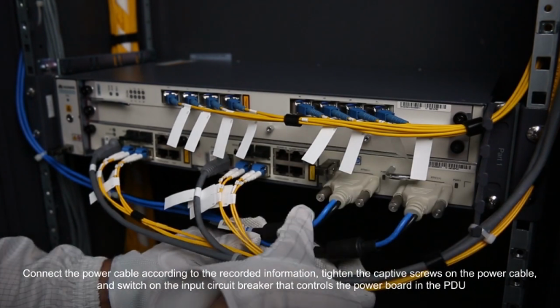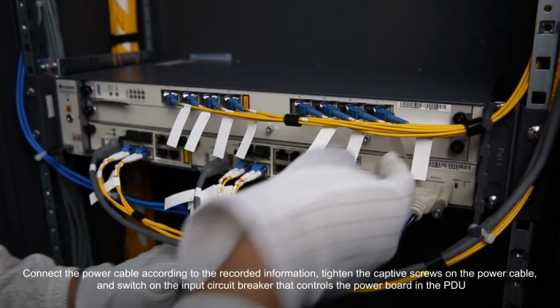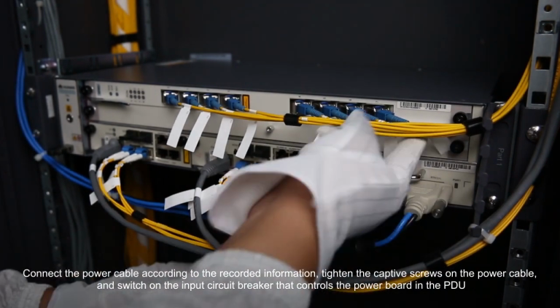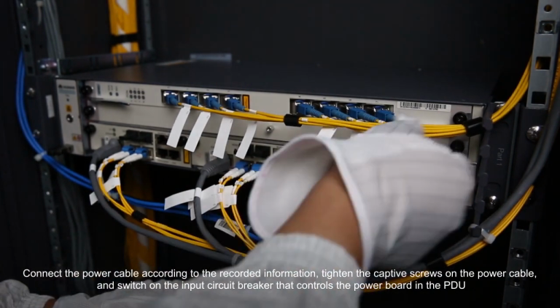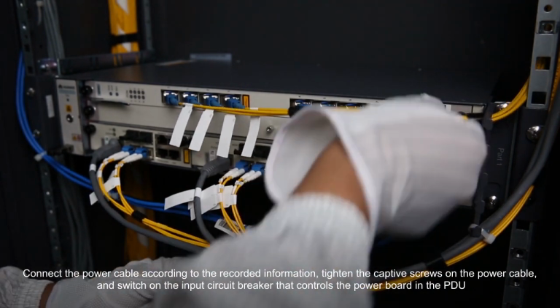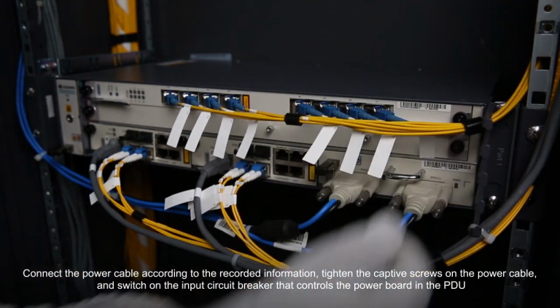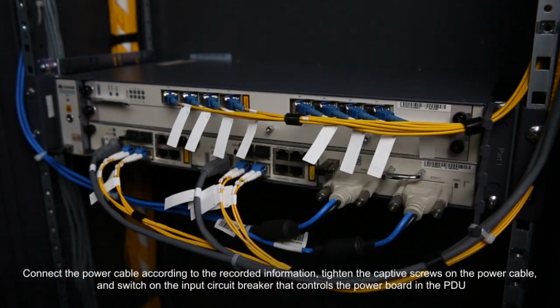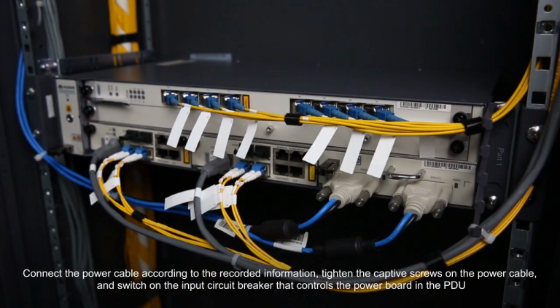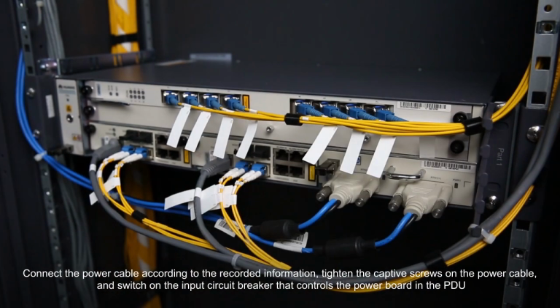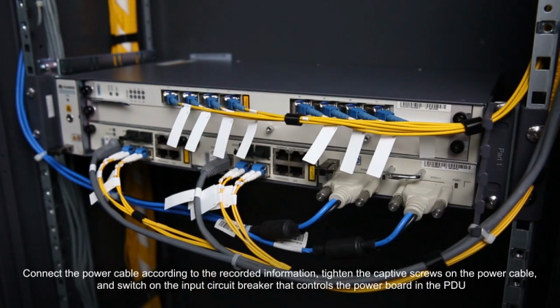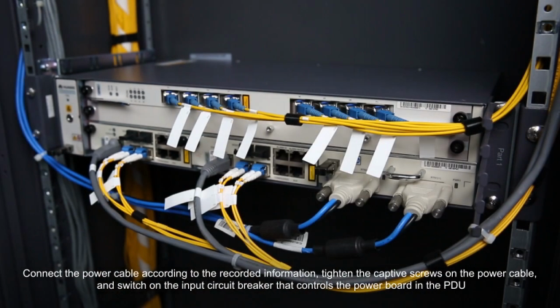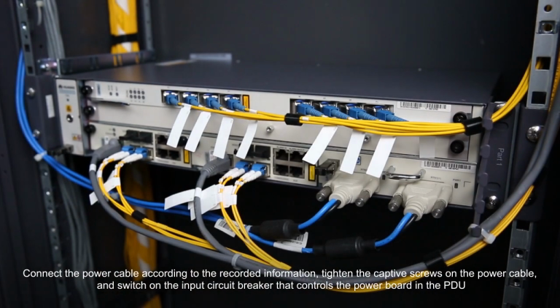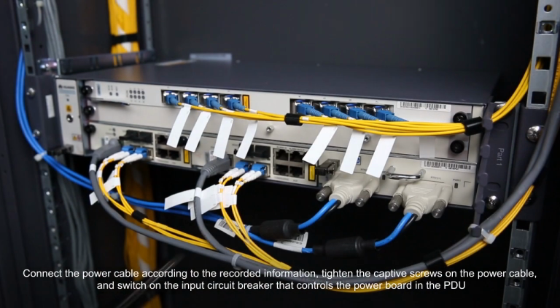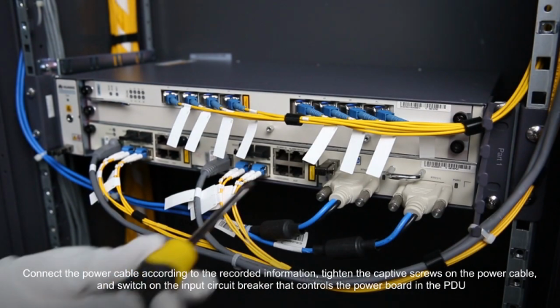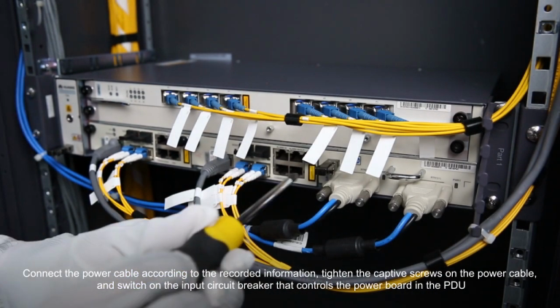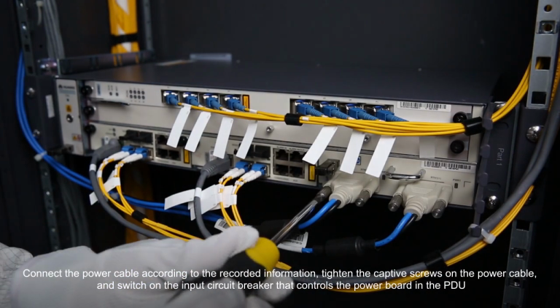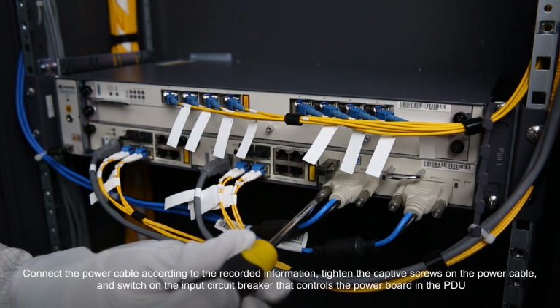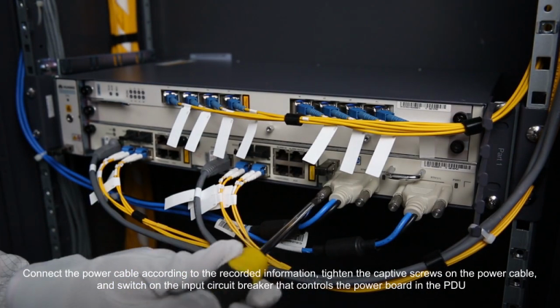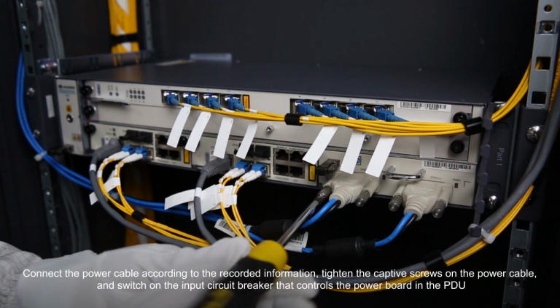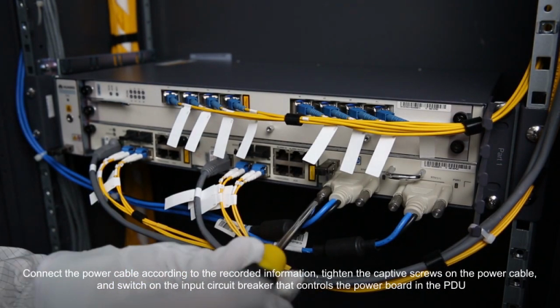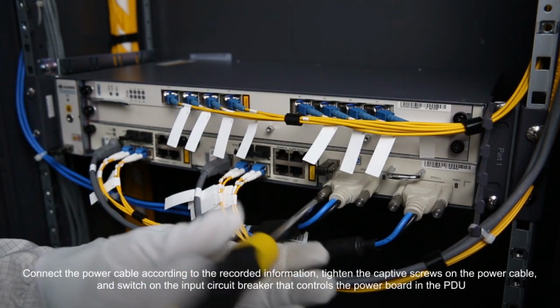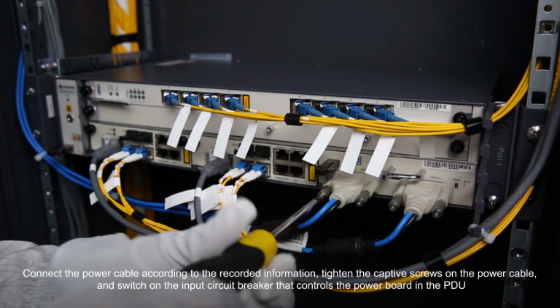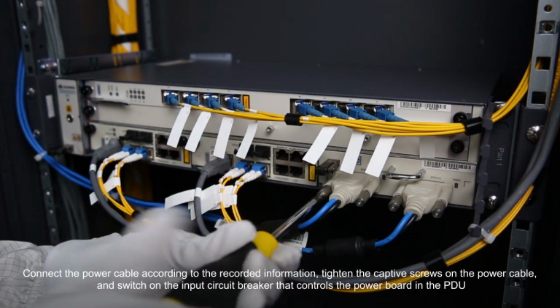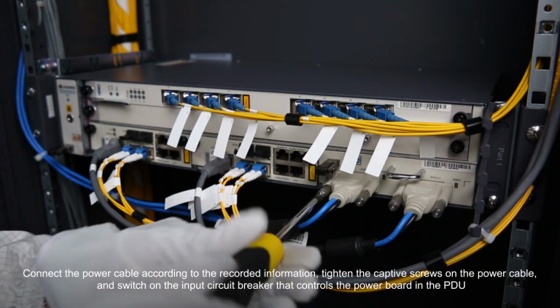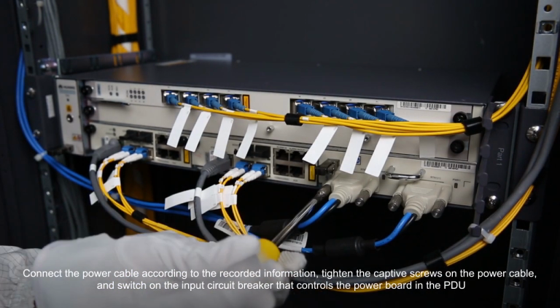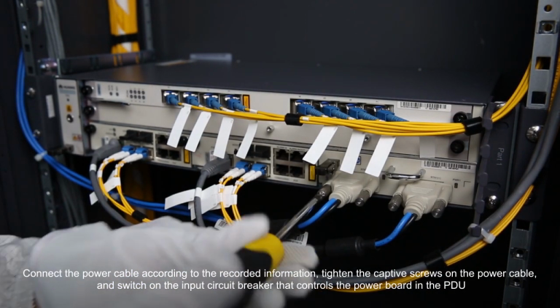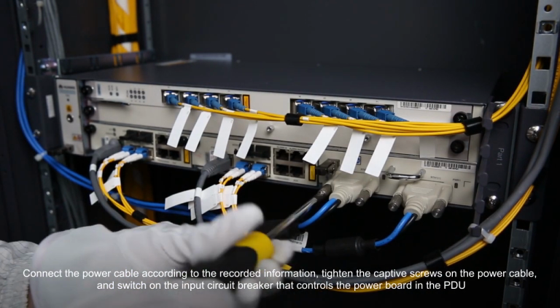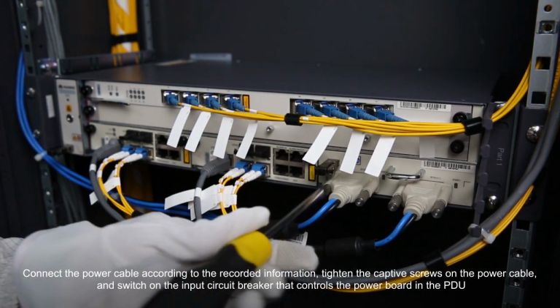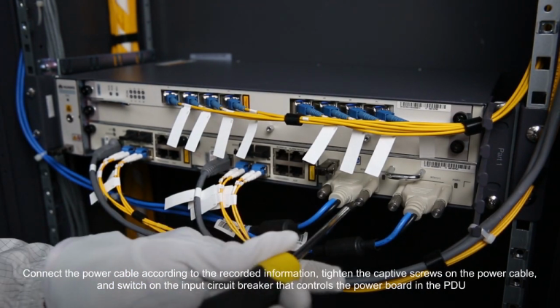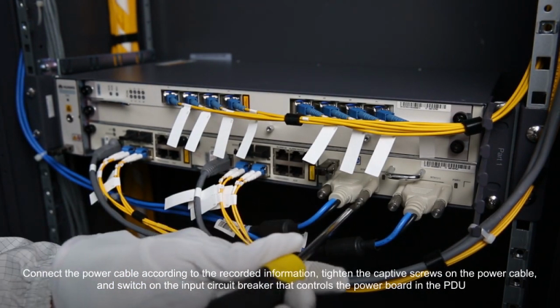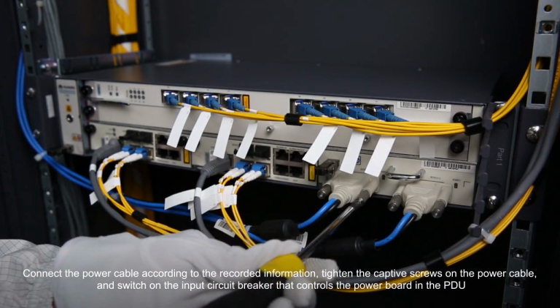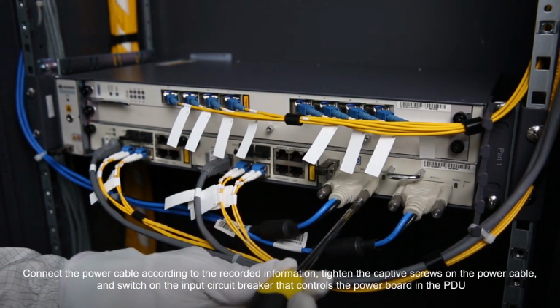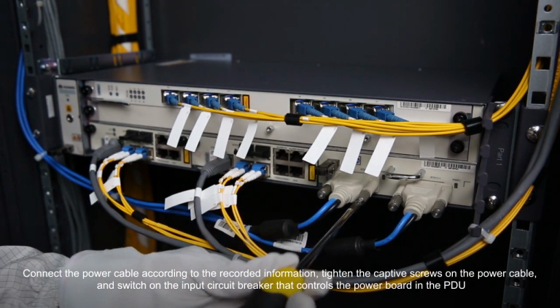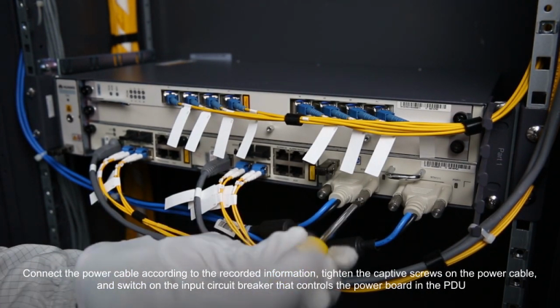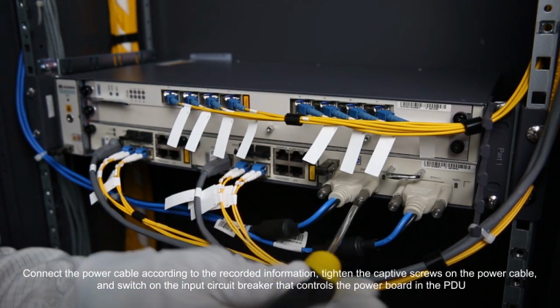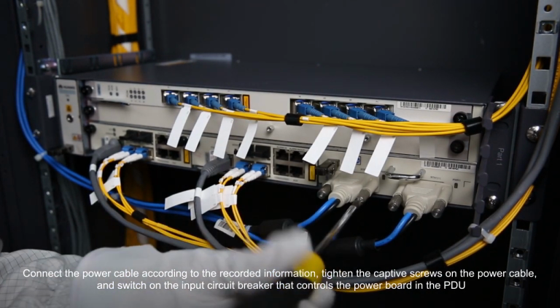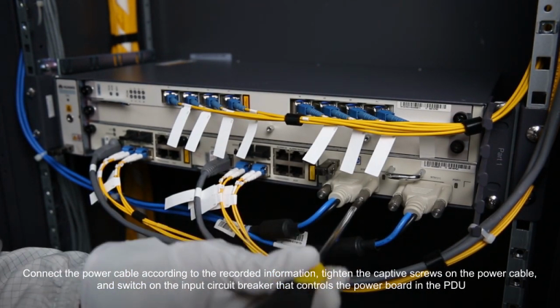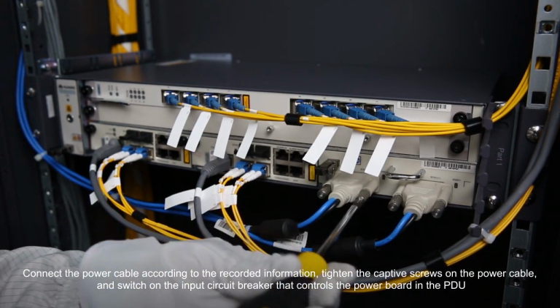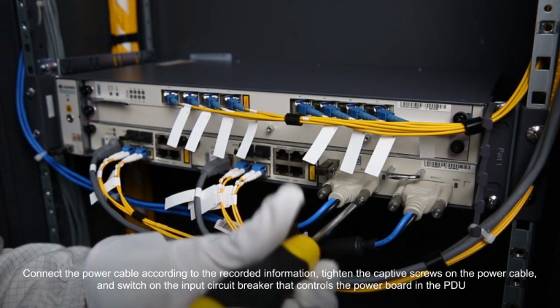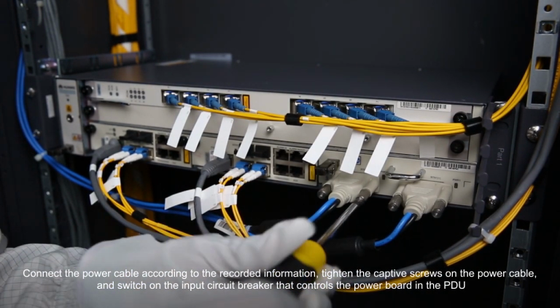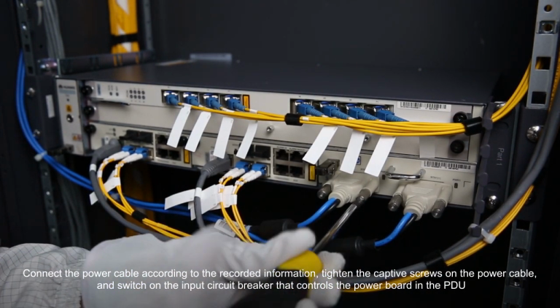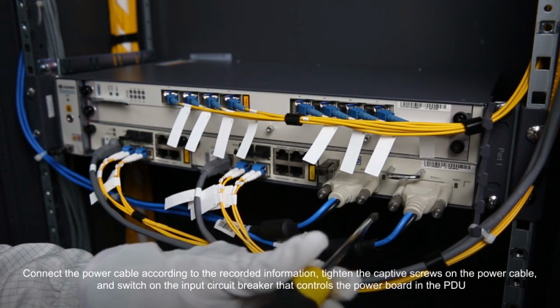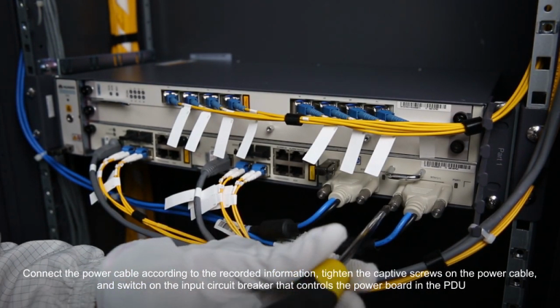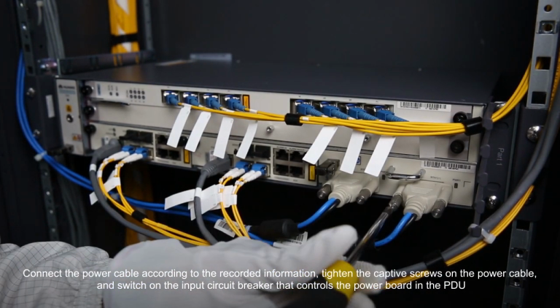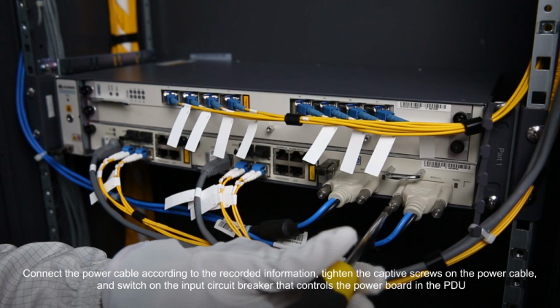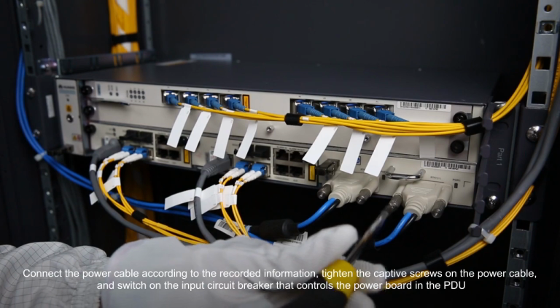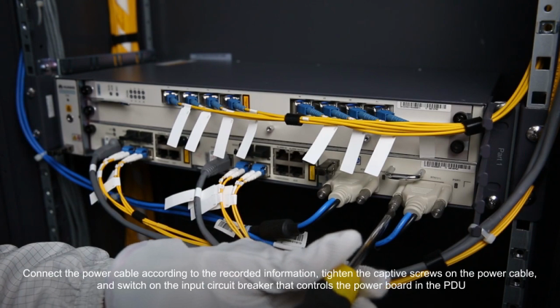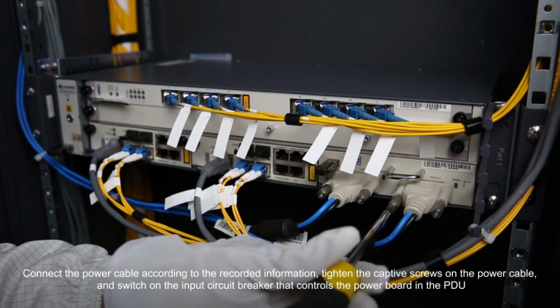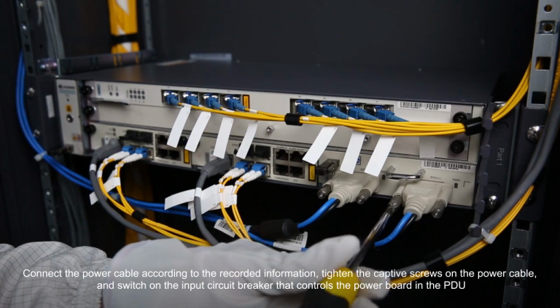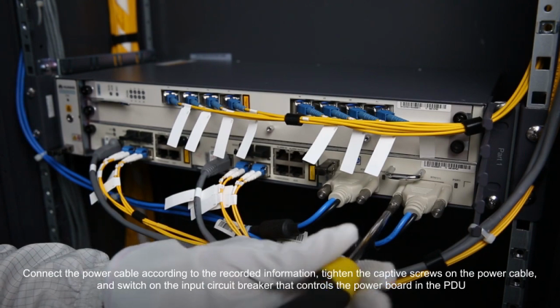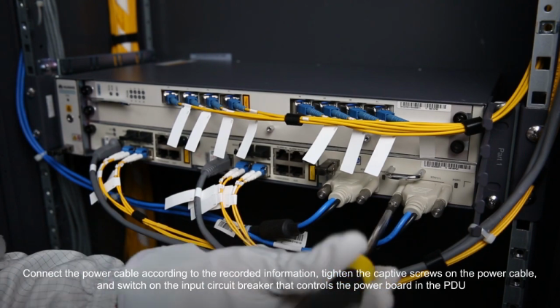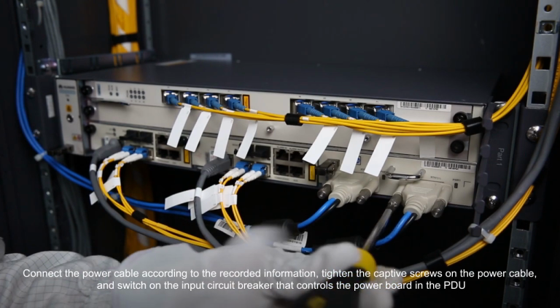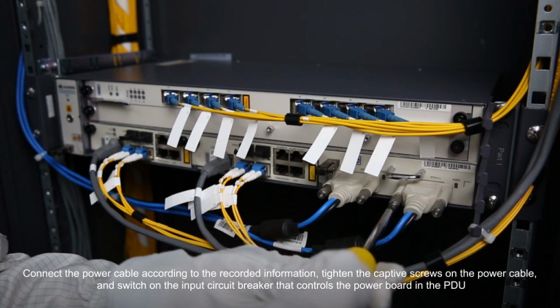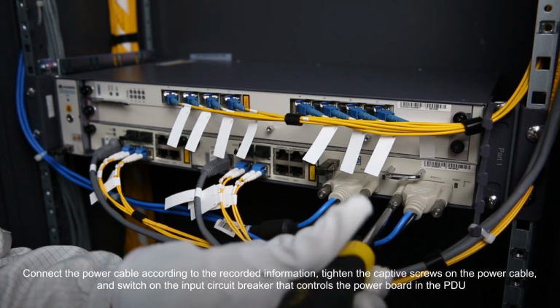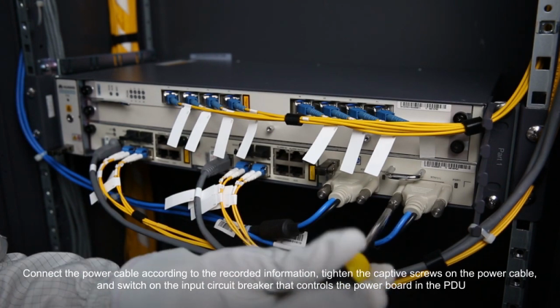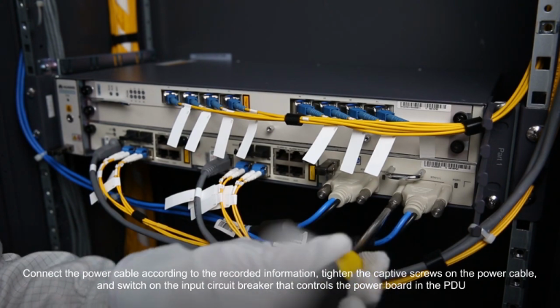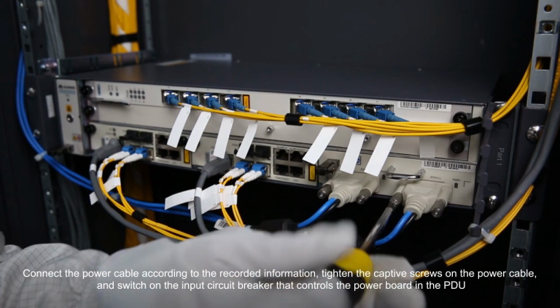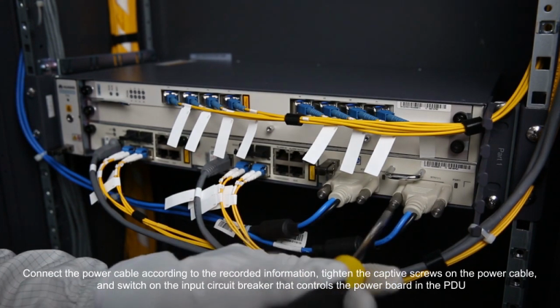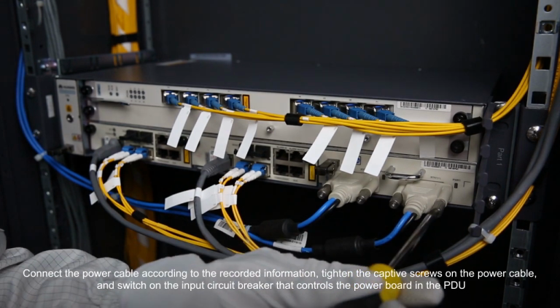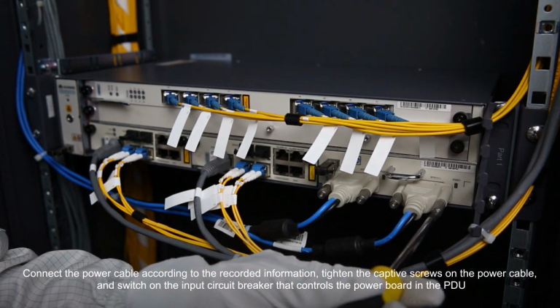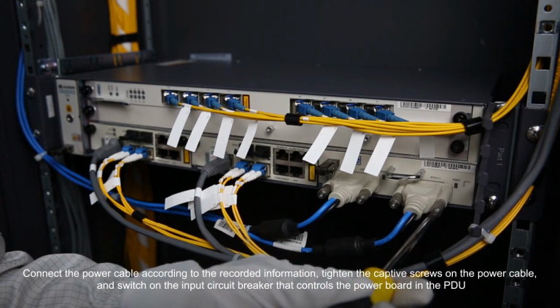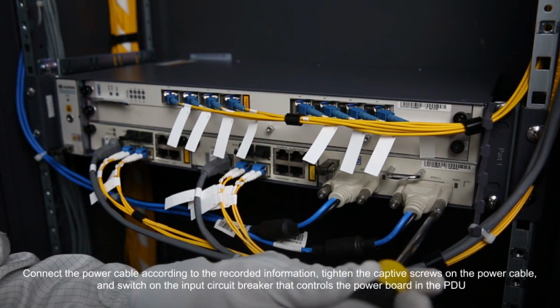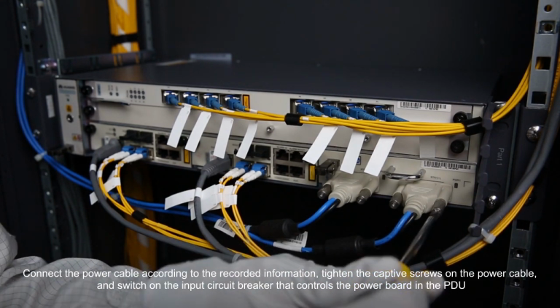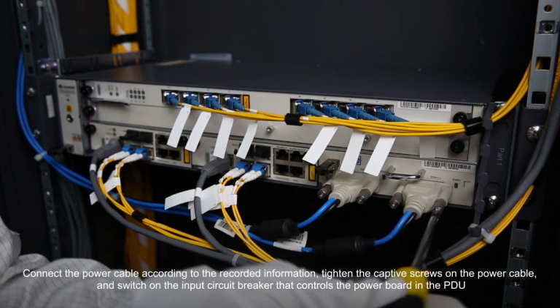Tighten the screws on the power cables and switch on the input circuit breaker that controls the power board in the PDU.